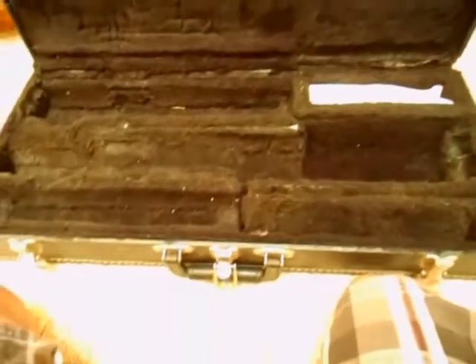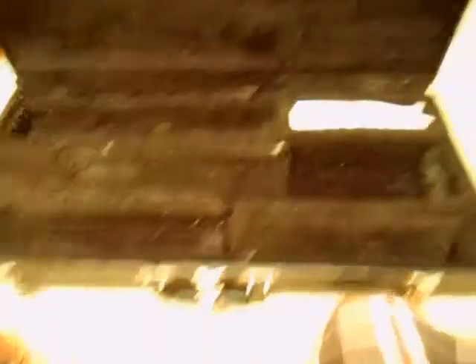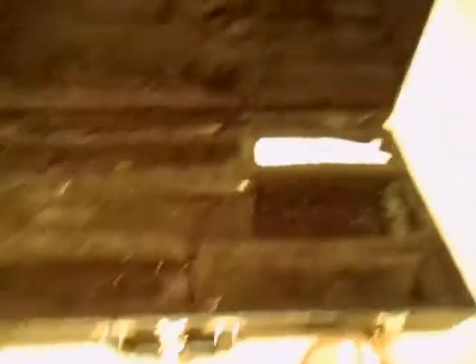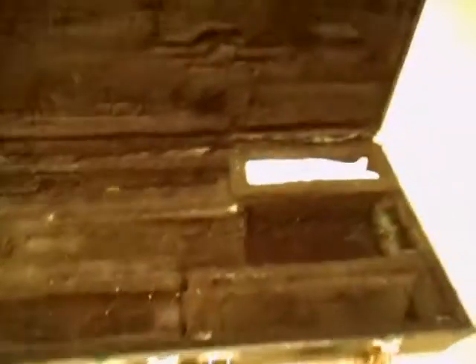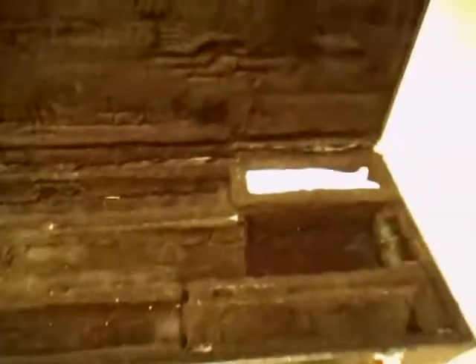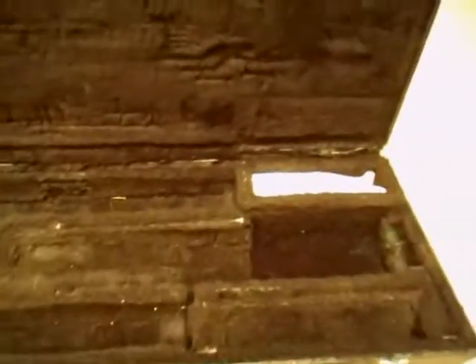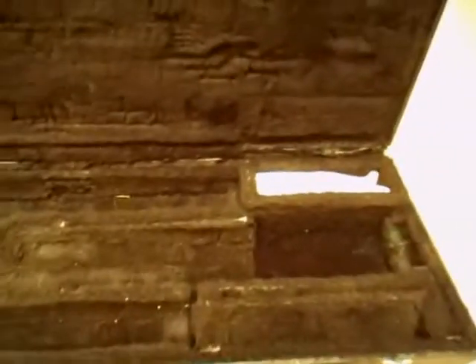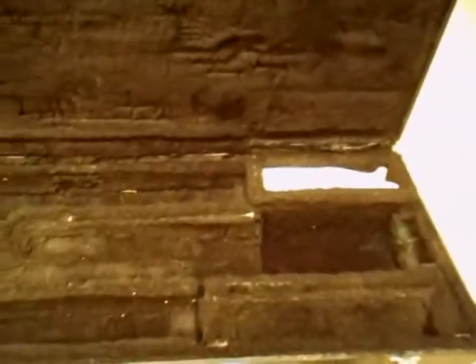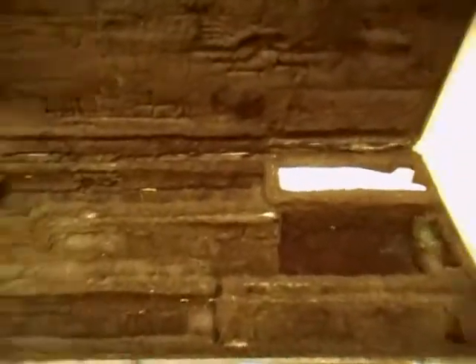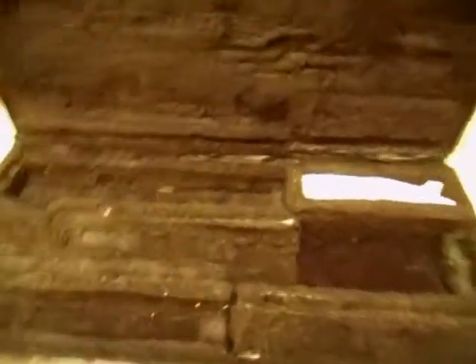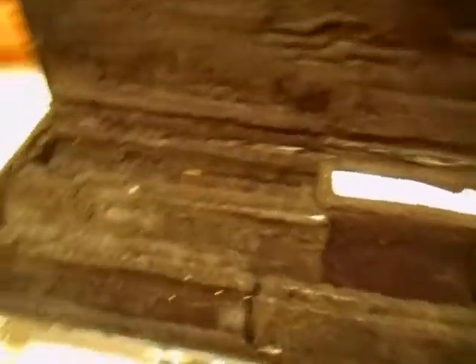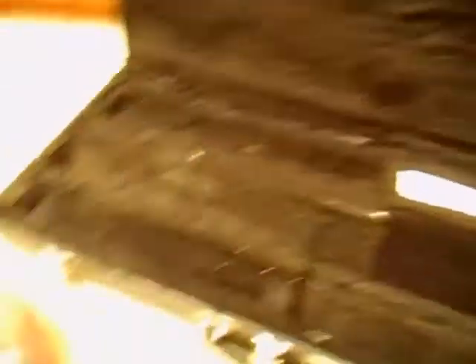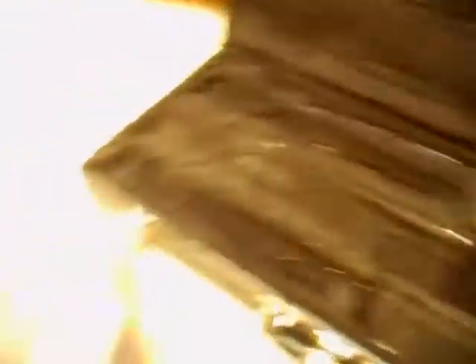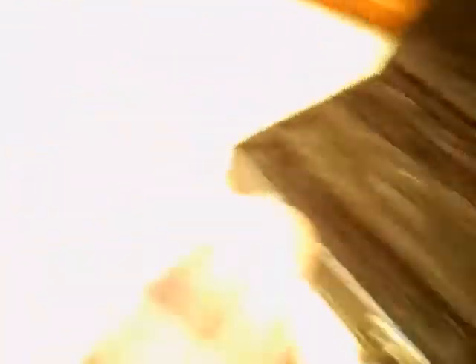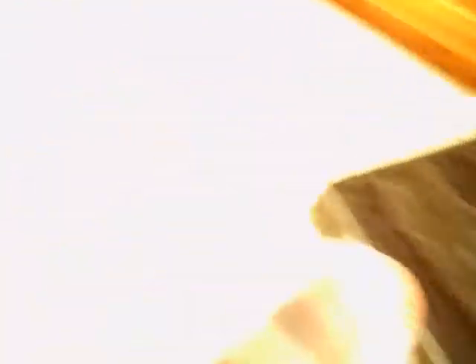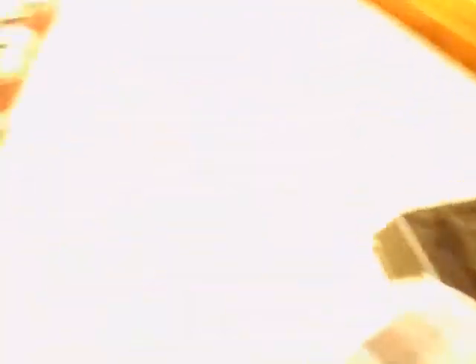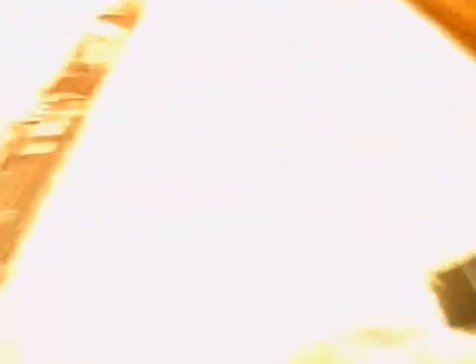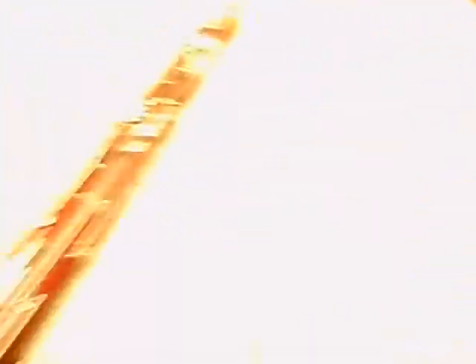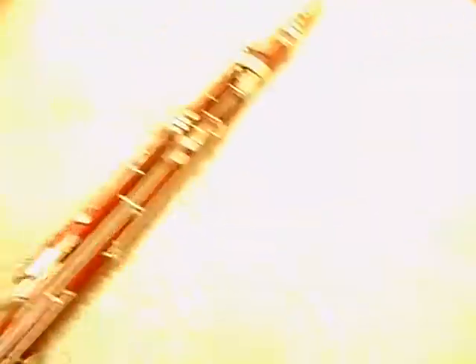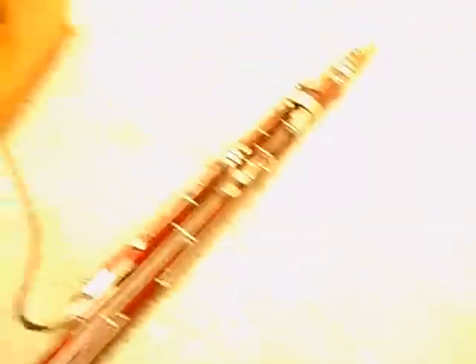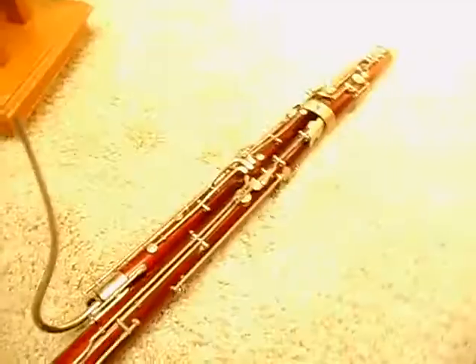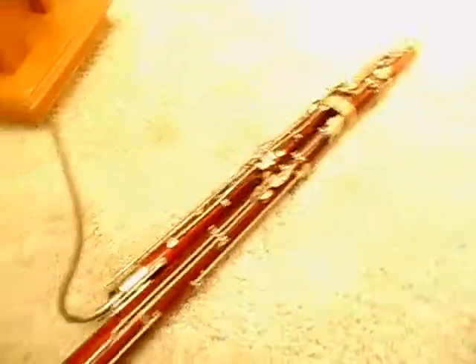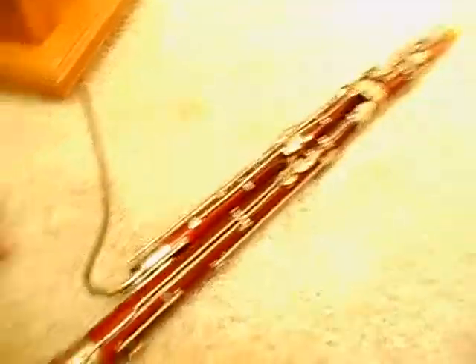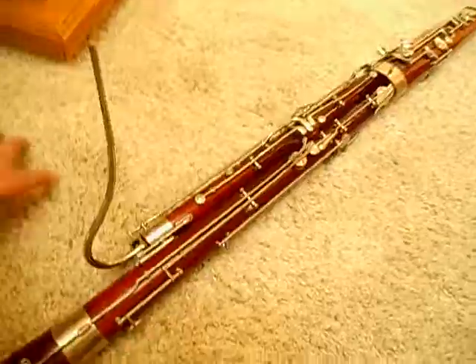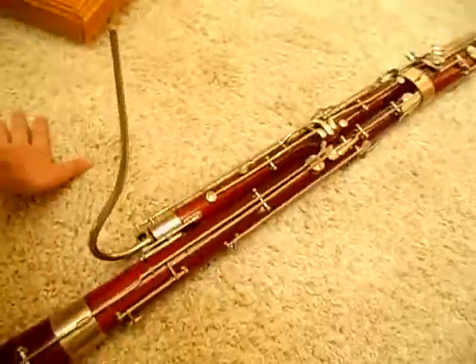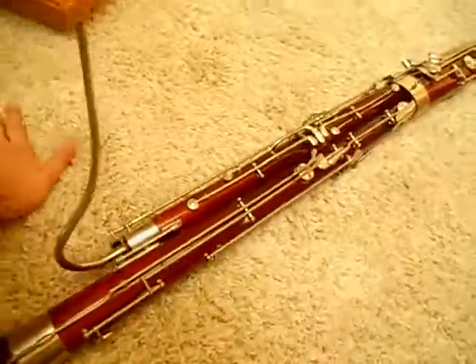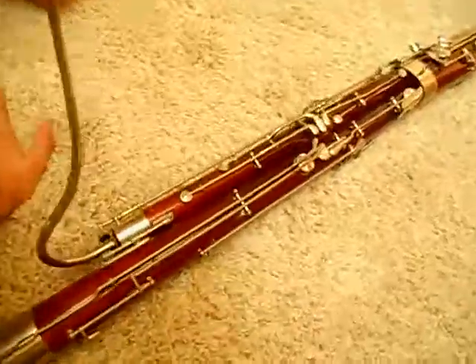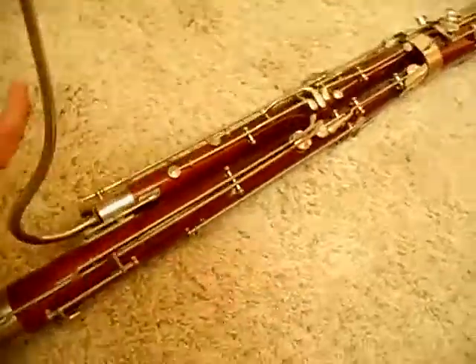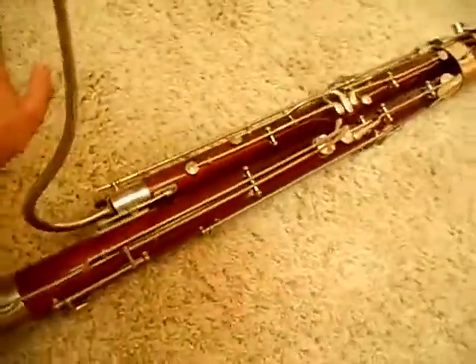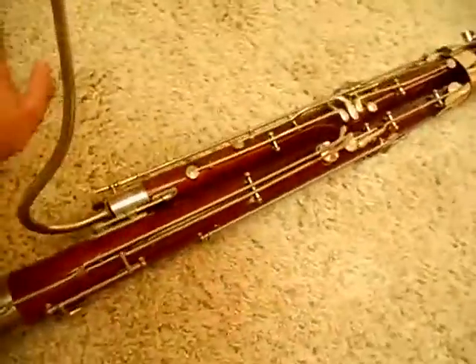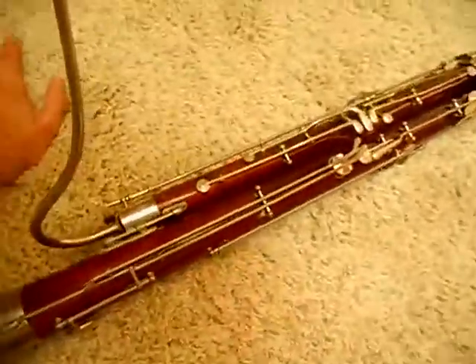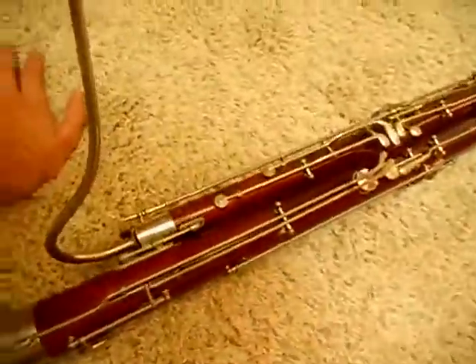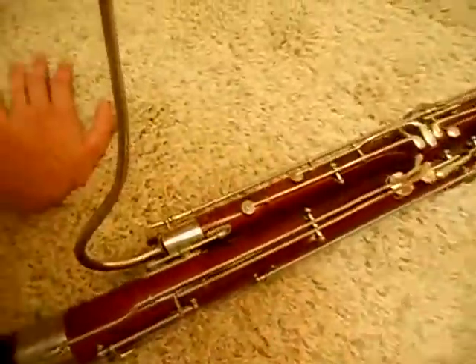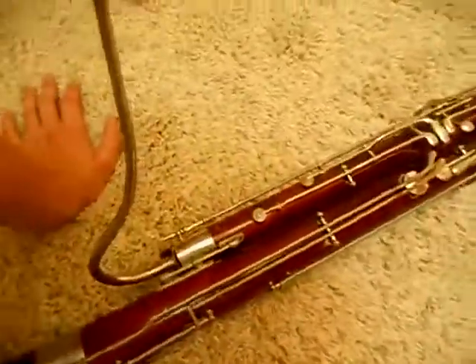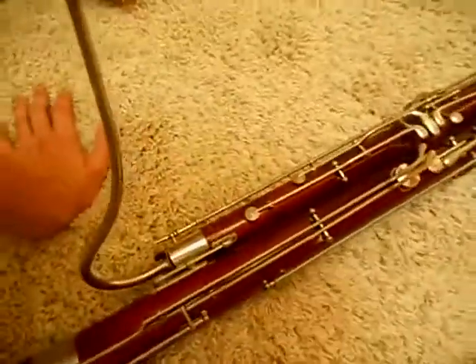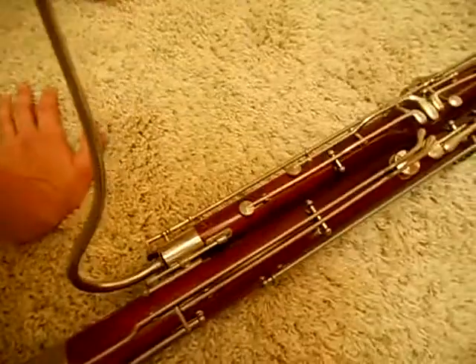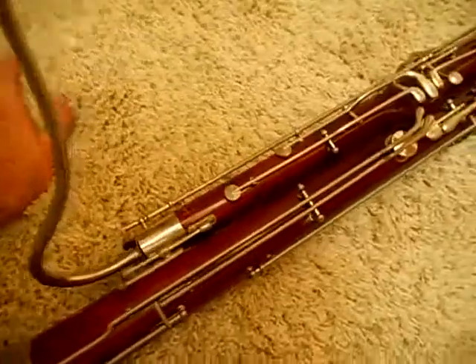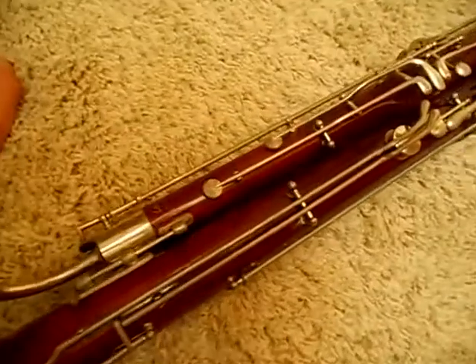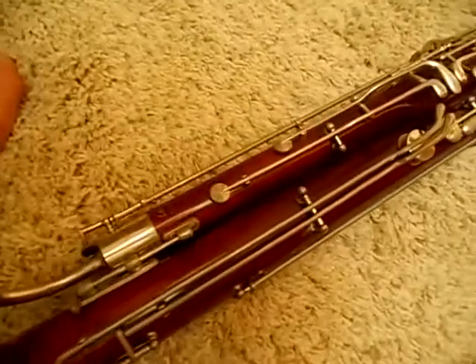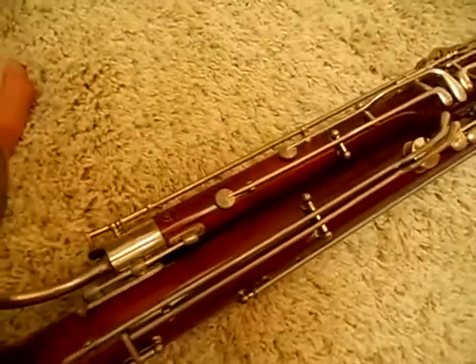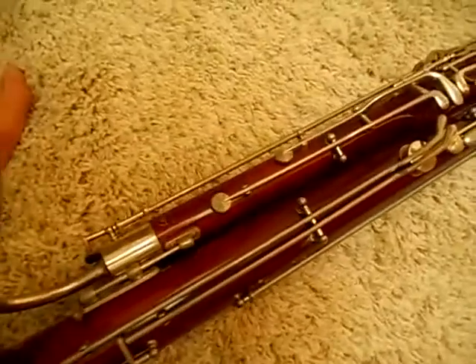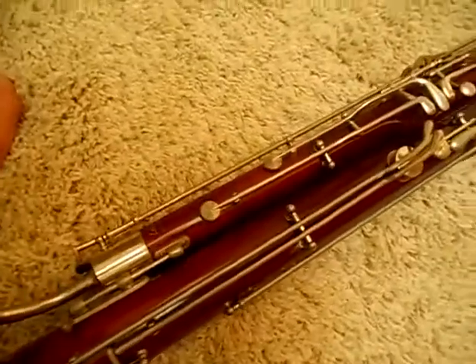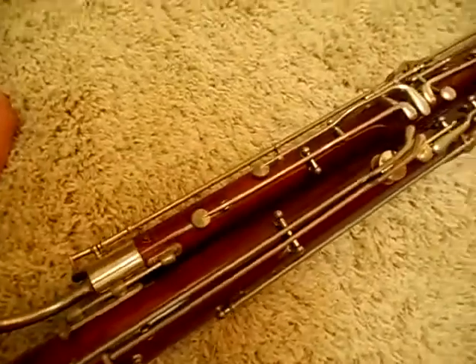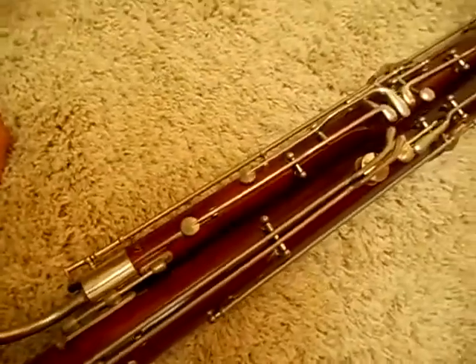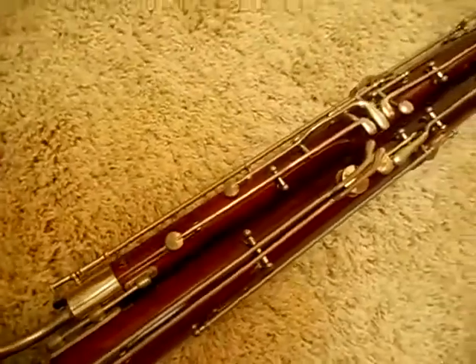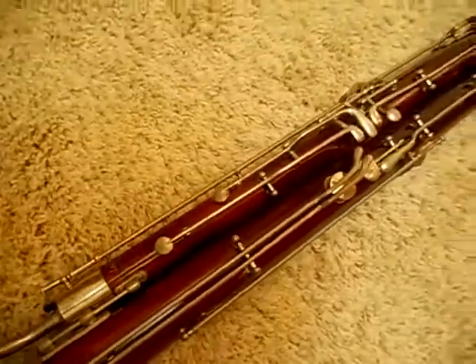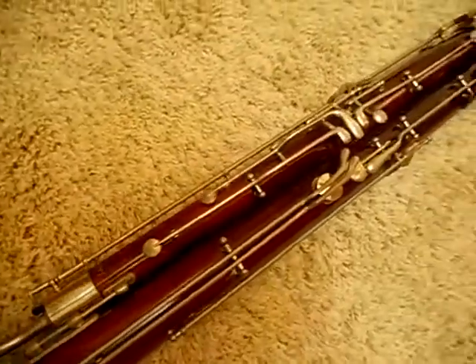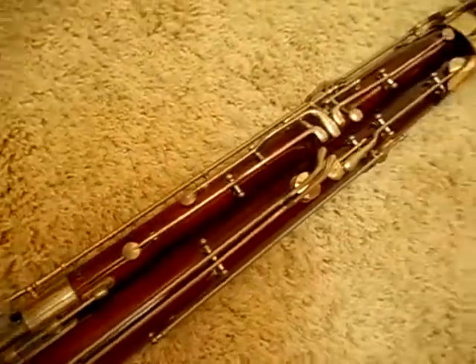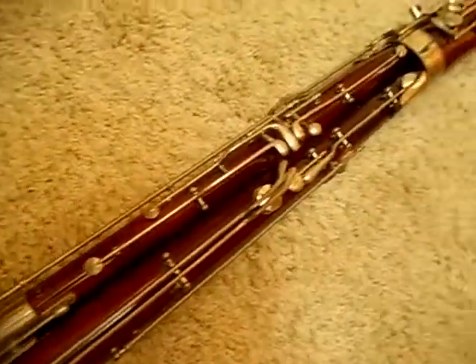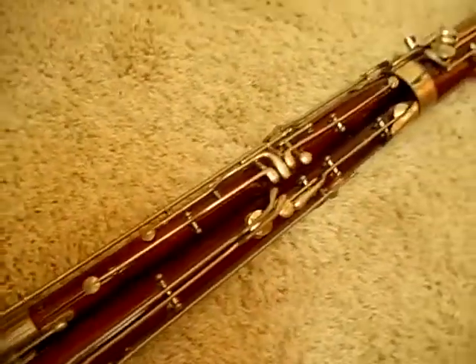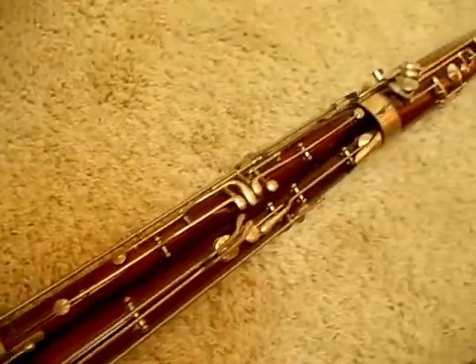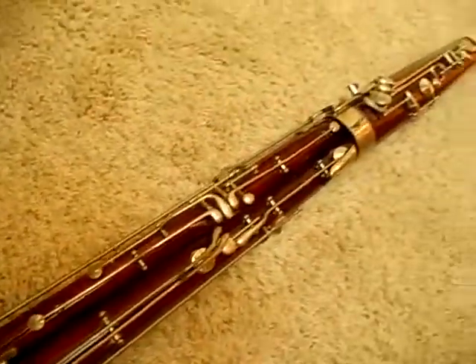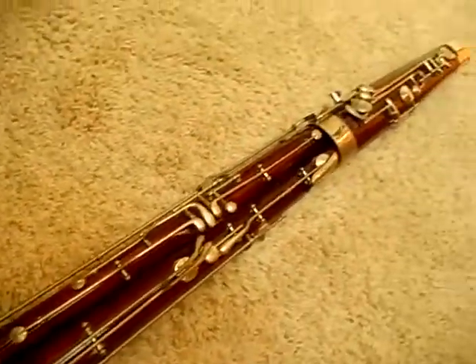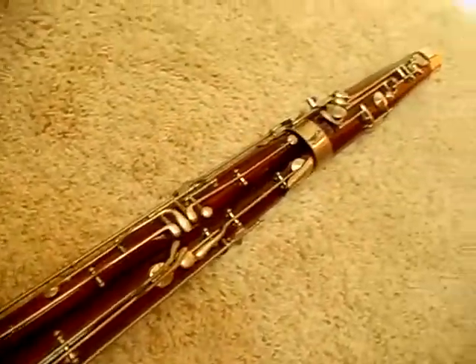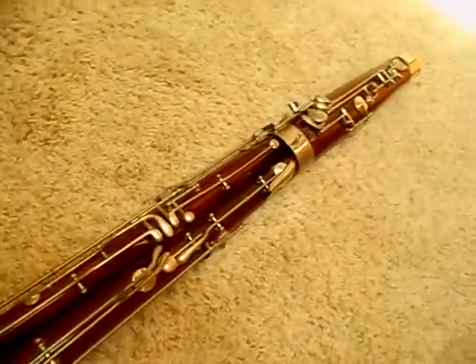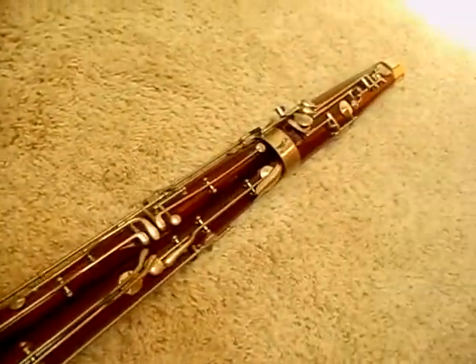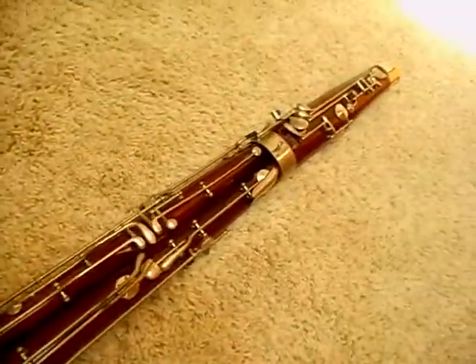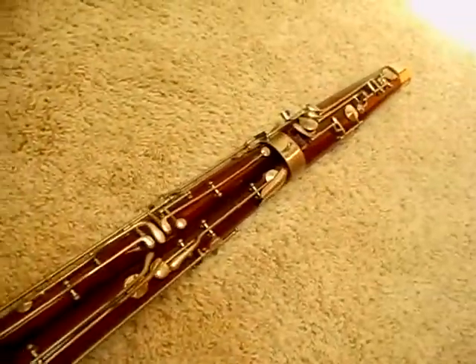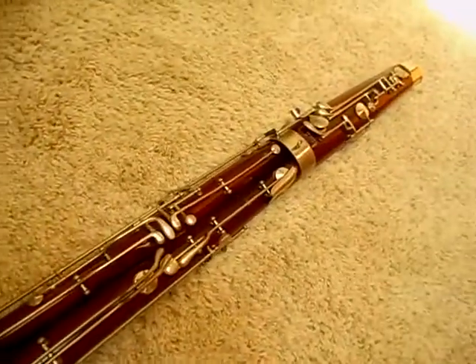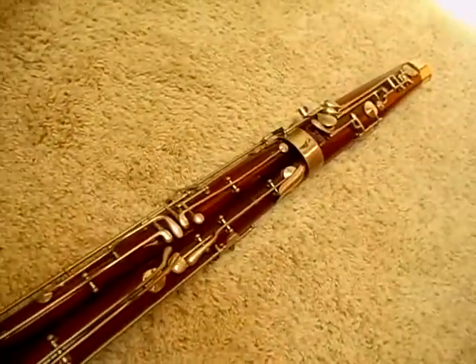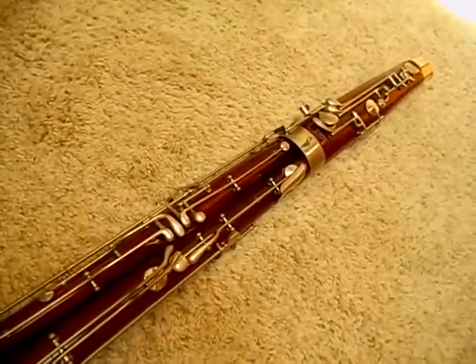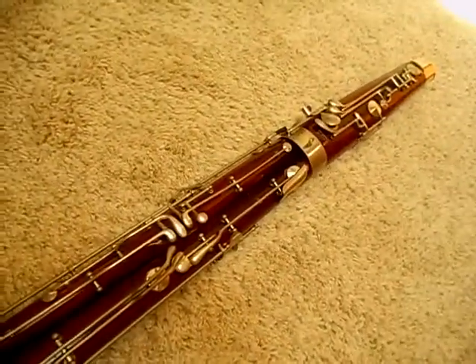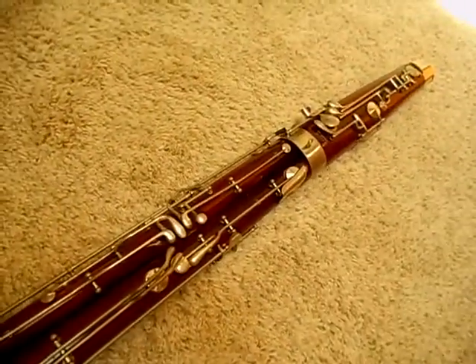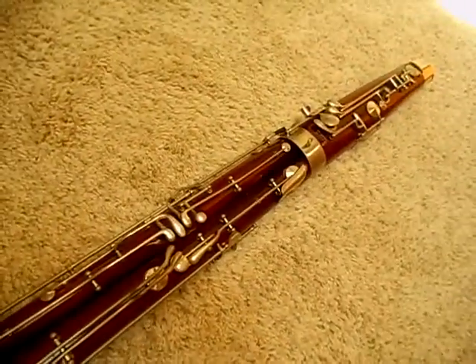So thanks for watching. I hope you enjoyed my awful playing of this Lesher Wooden Bassoon. Thanks and have a nice day.